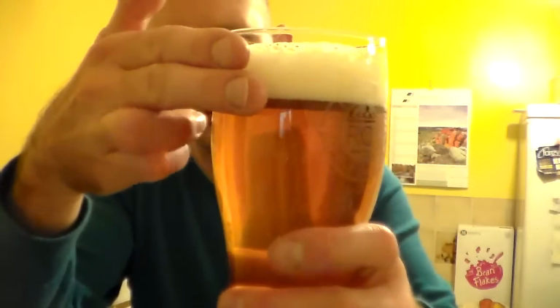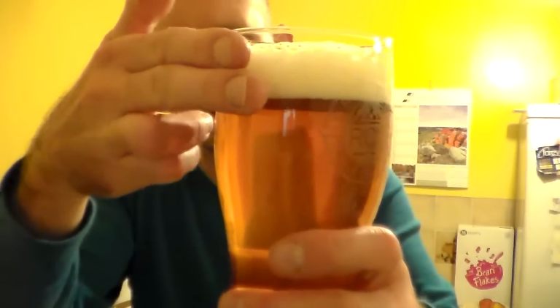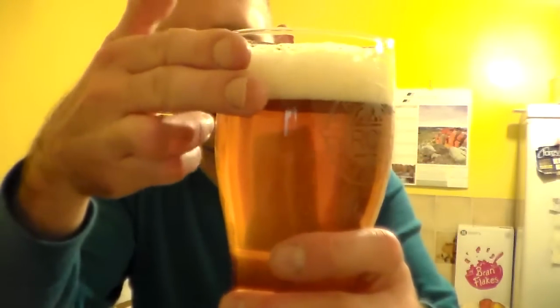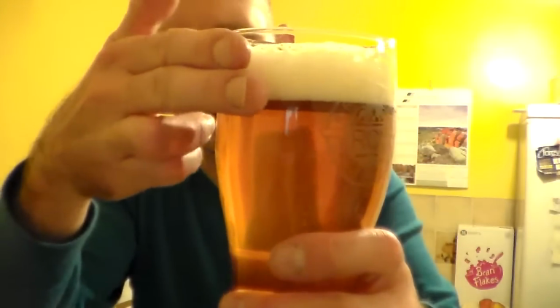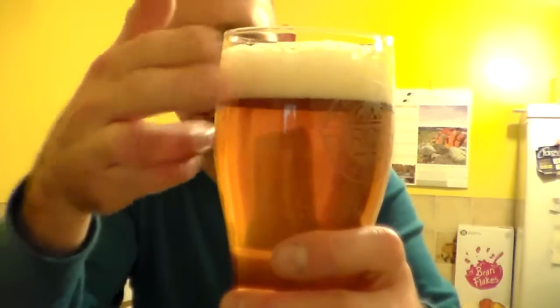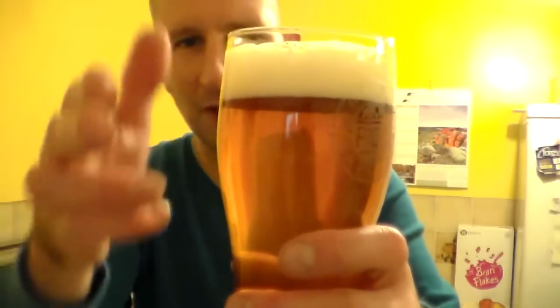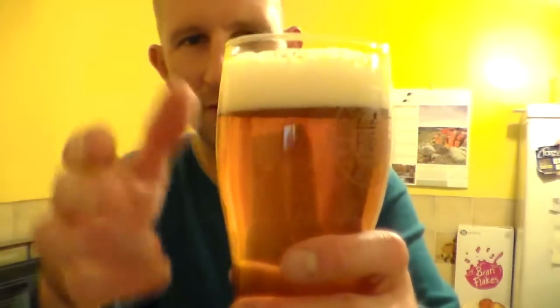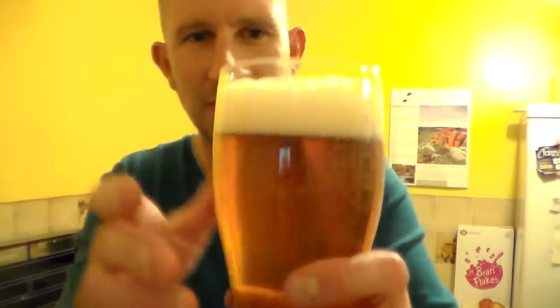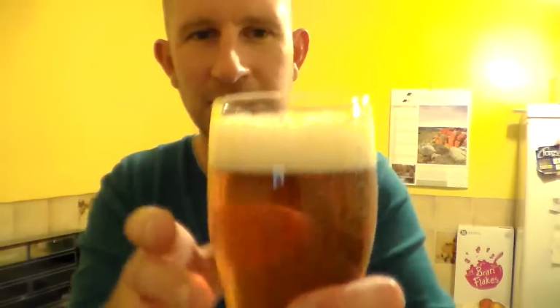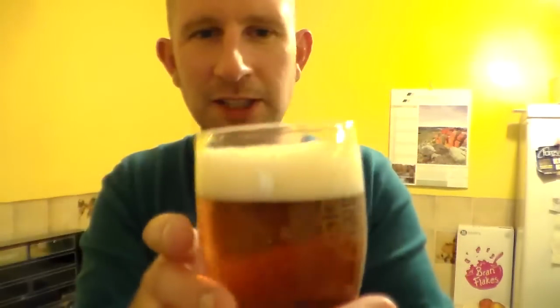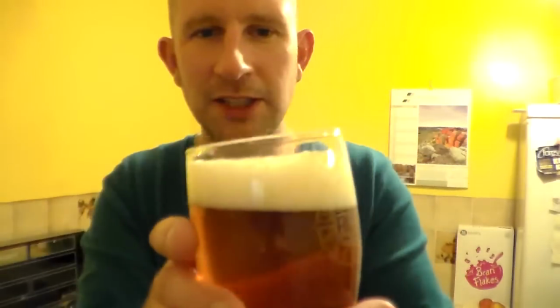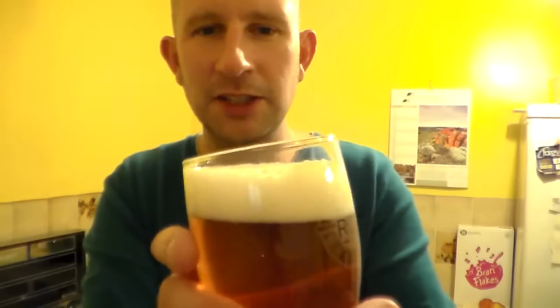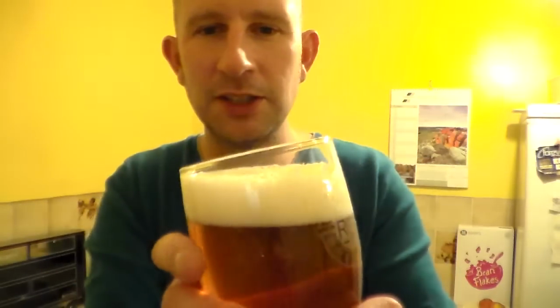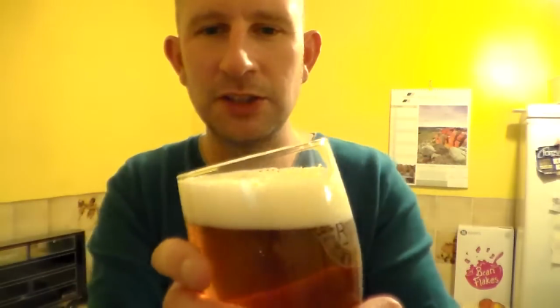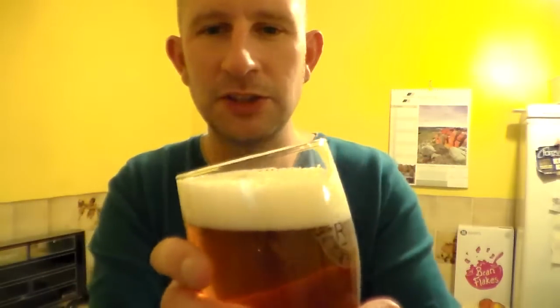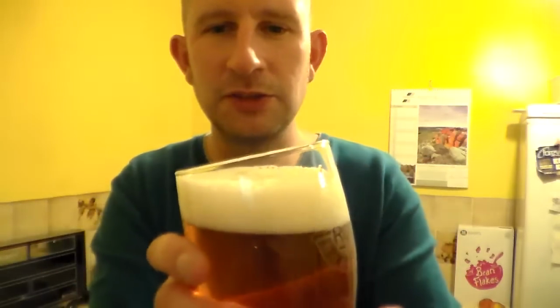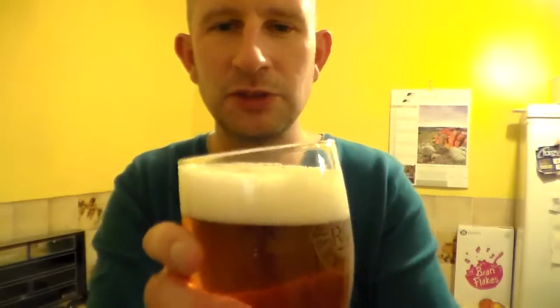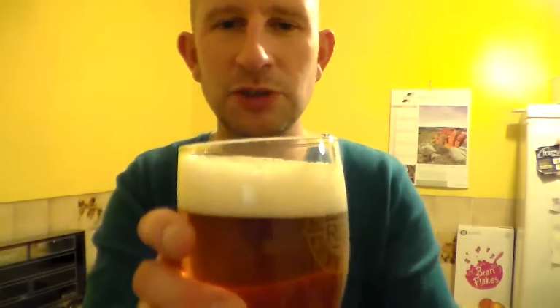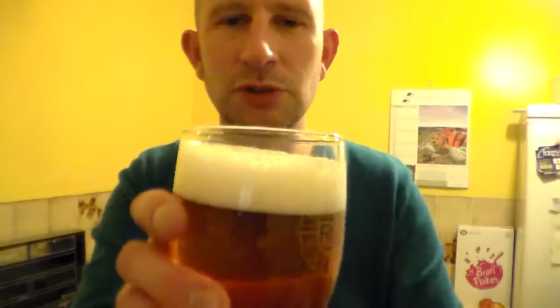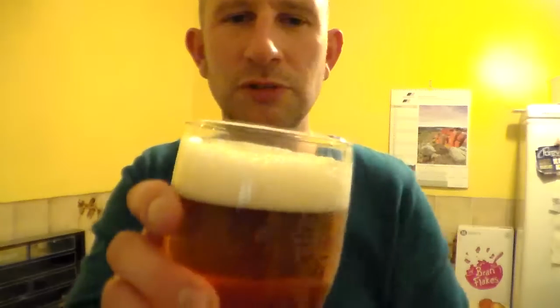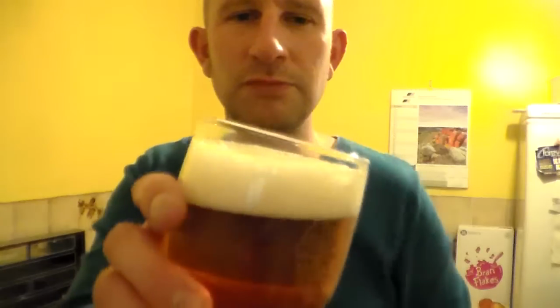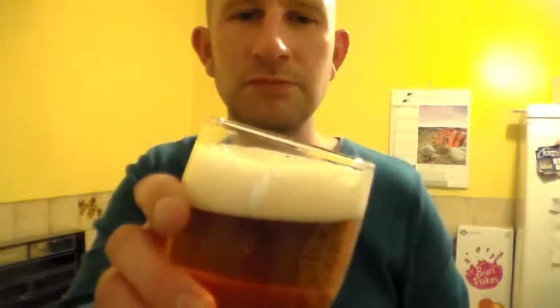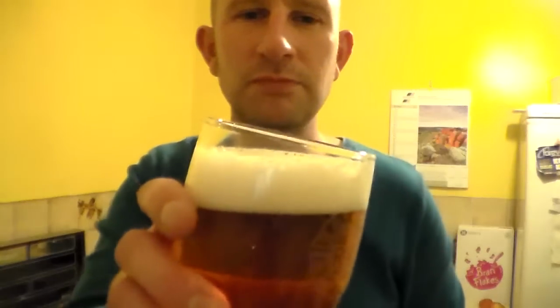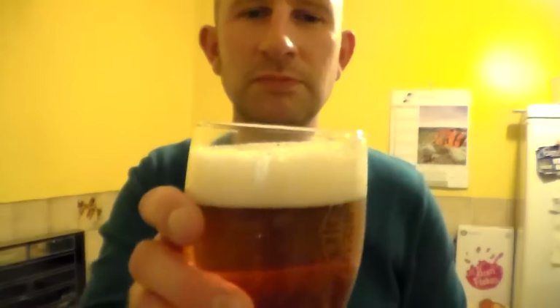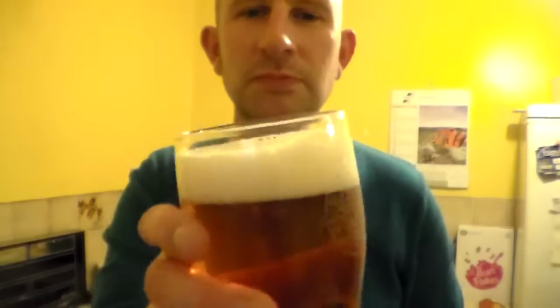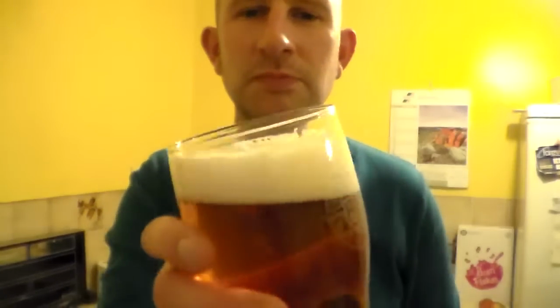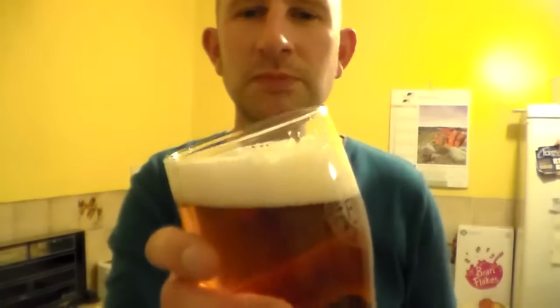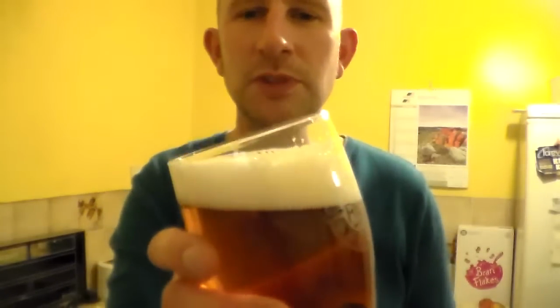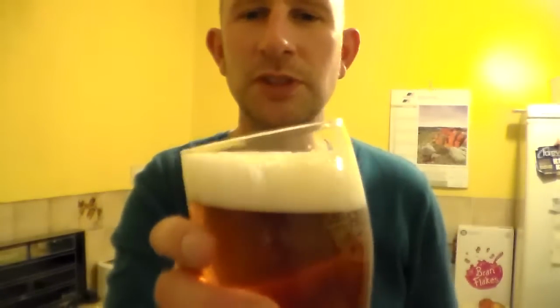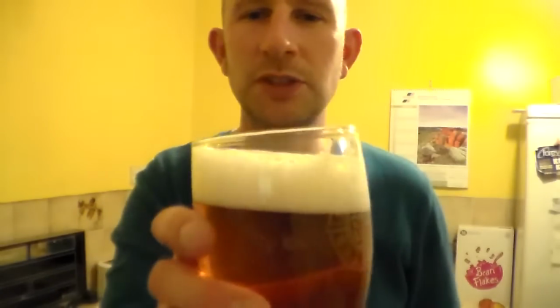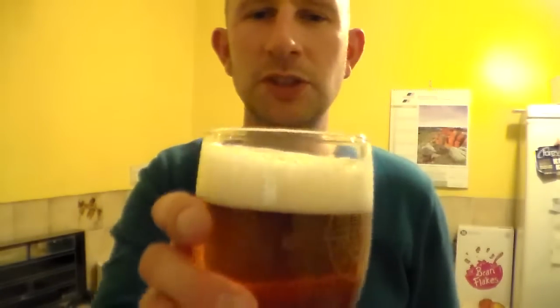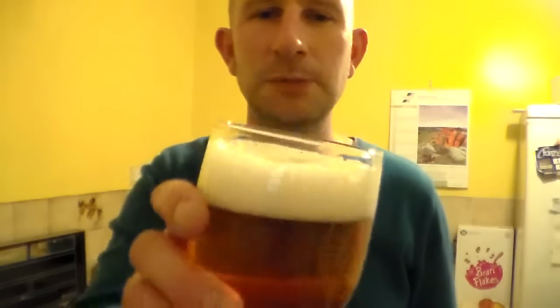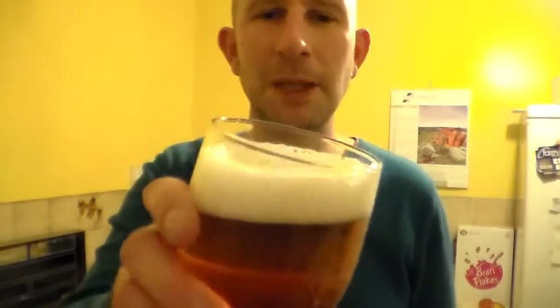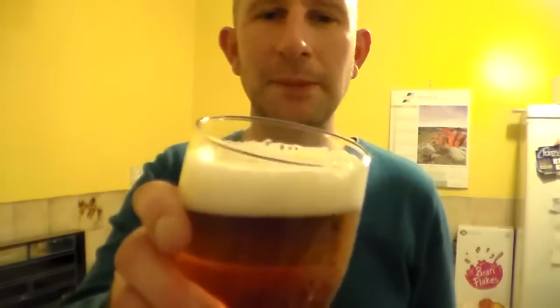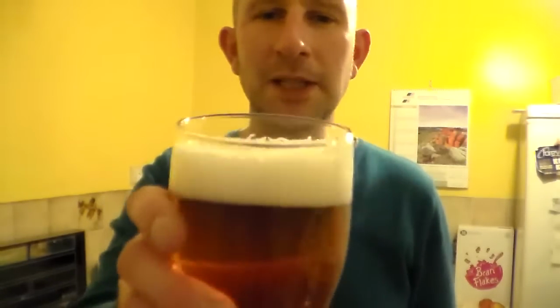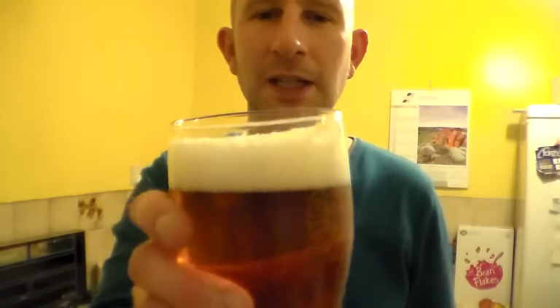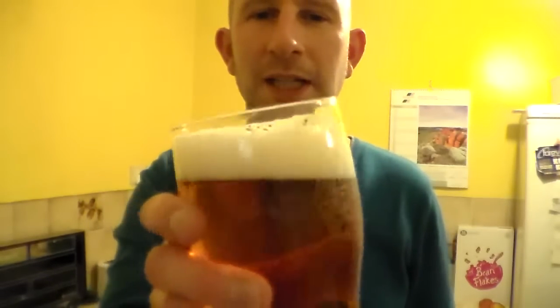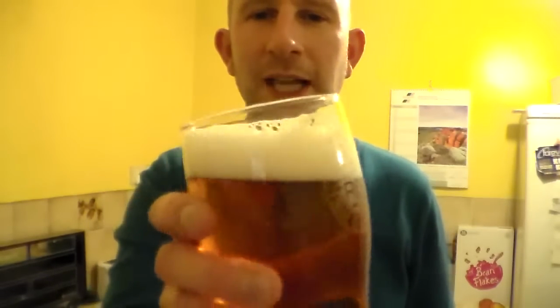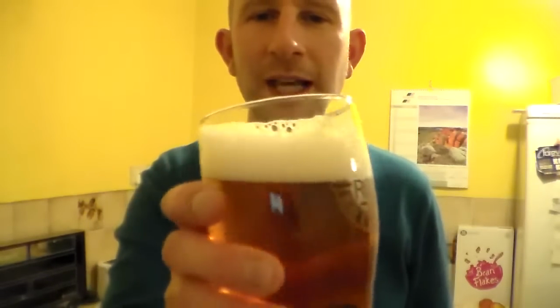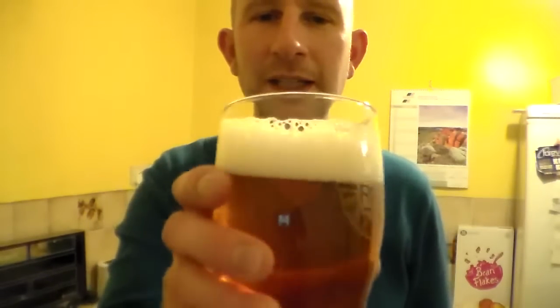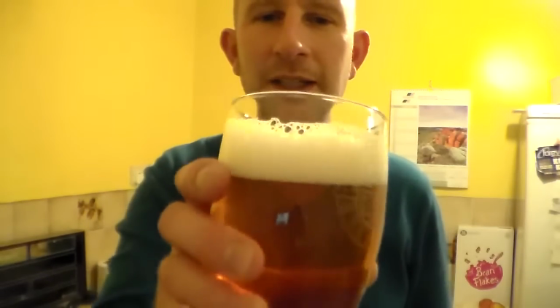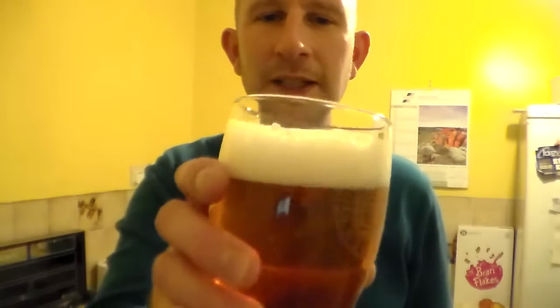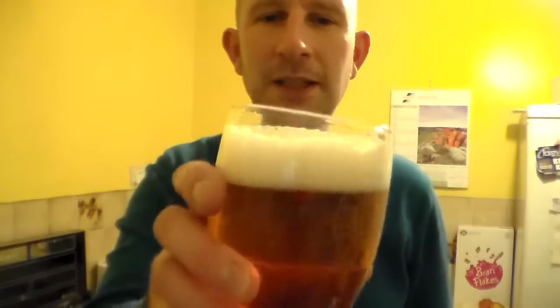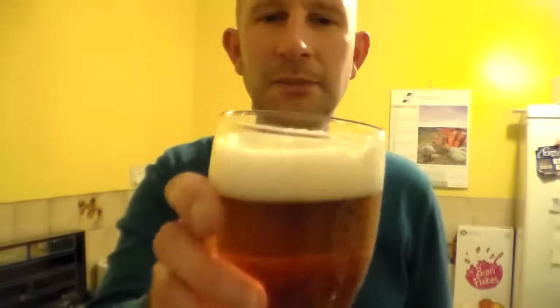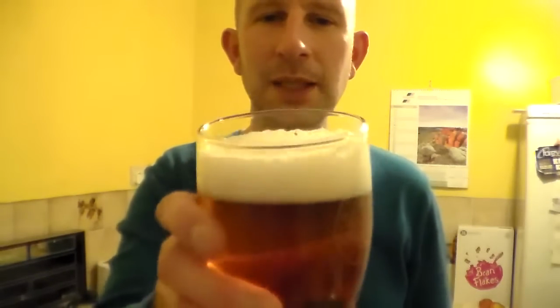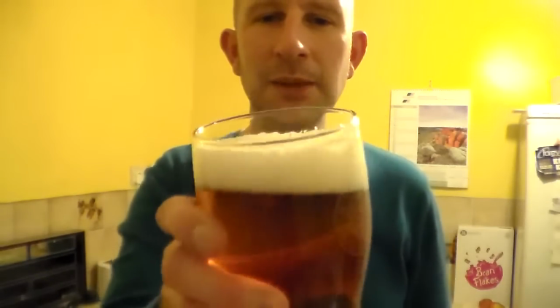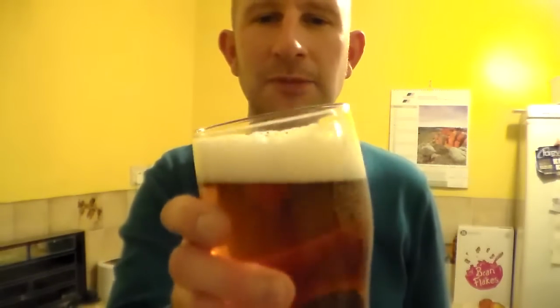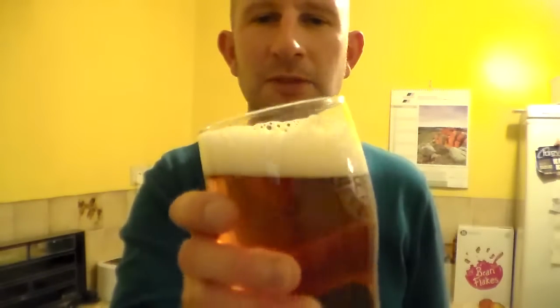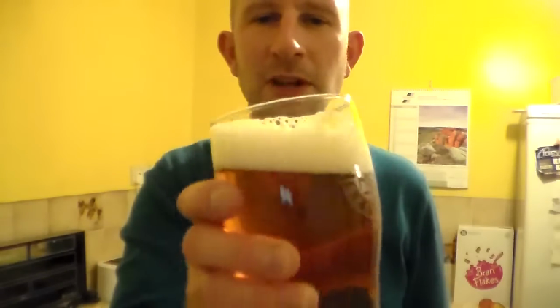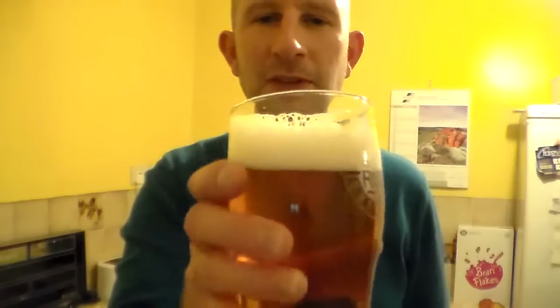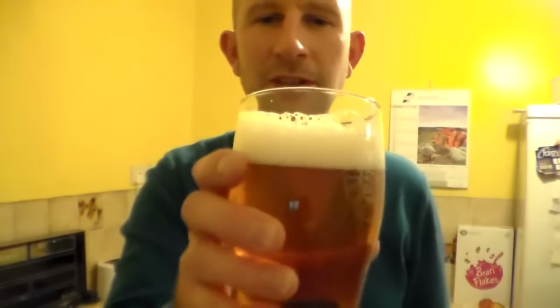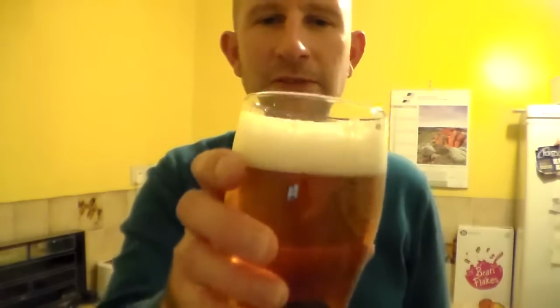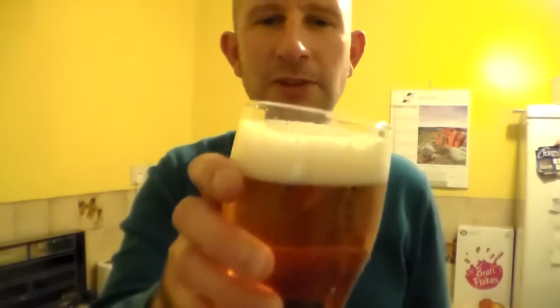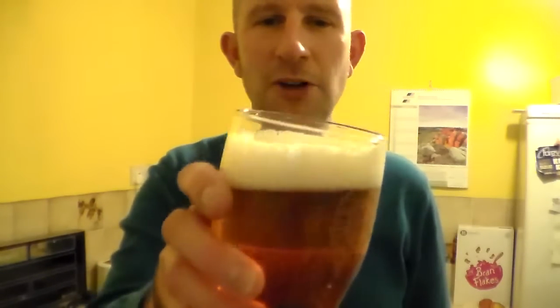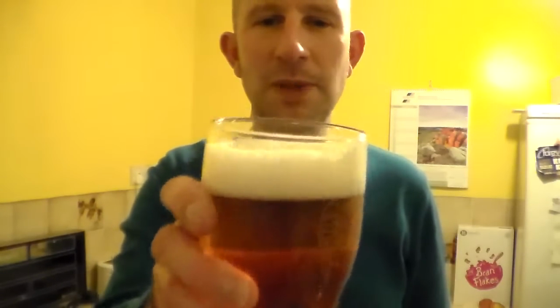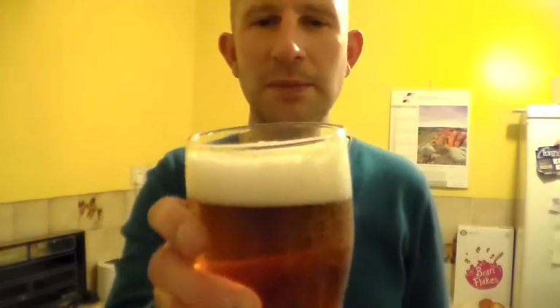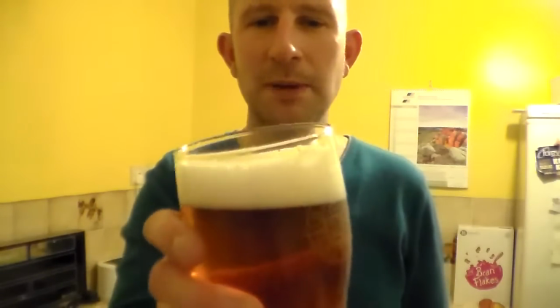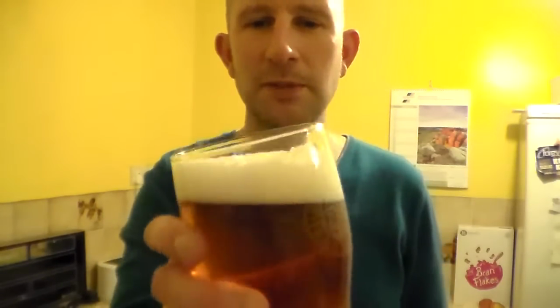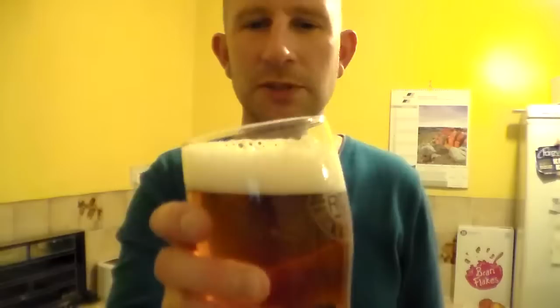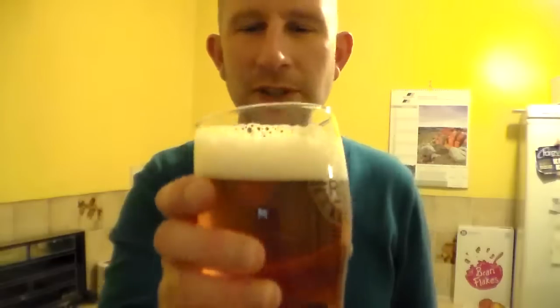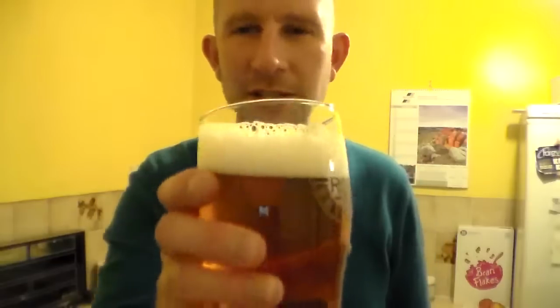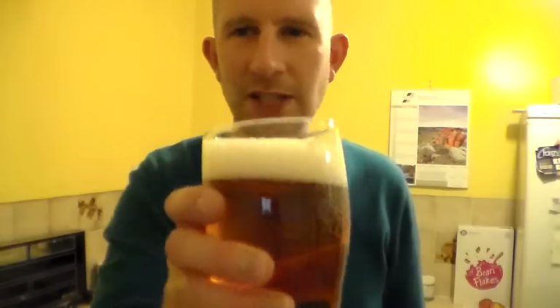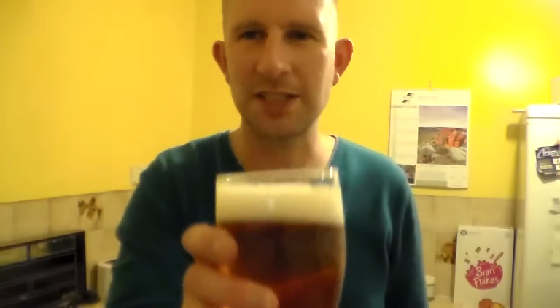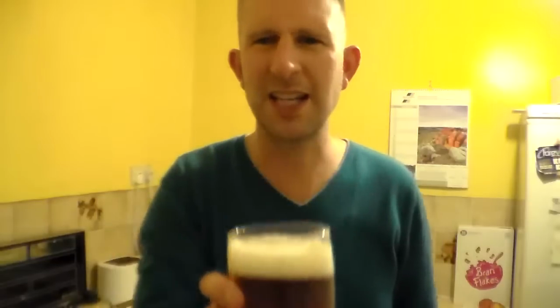One and a half finger, sort of newspaper-coloured head, made of lovely foamy bubbles. Fantastic.